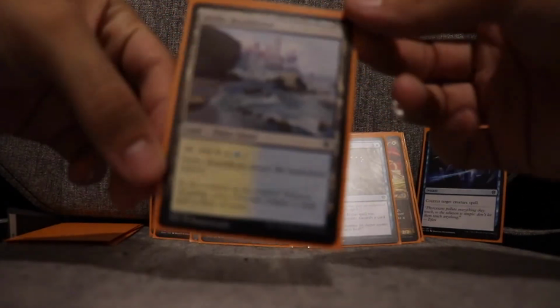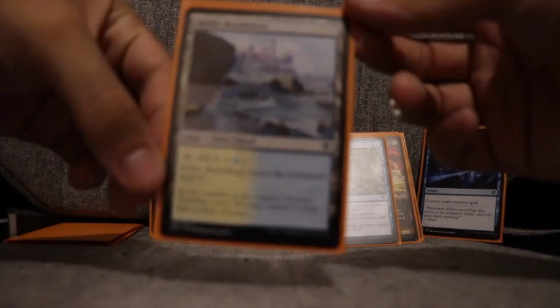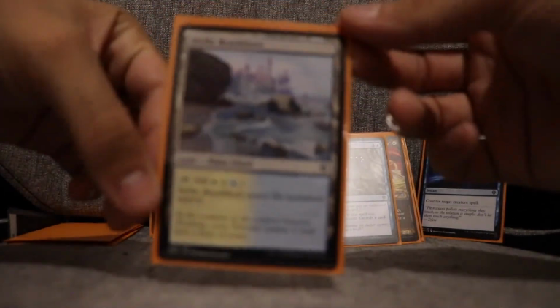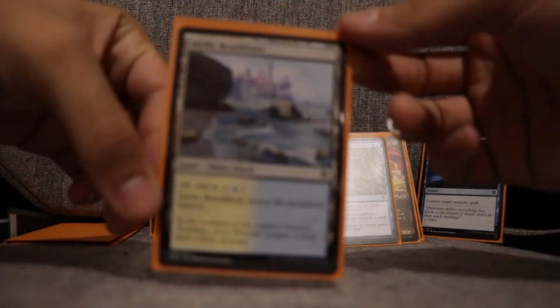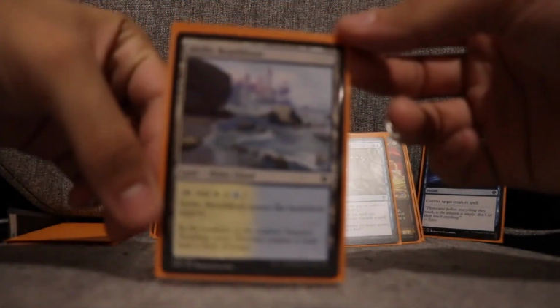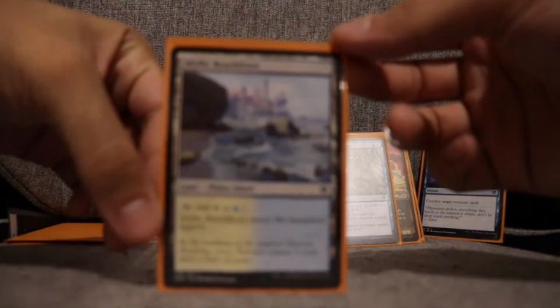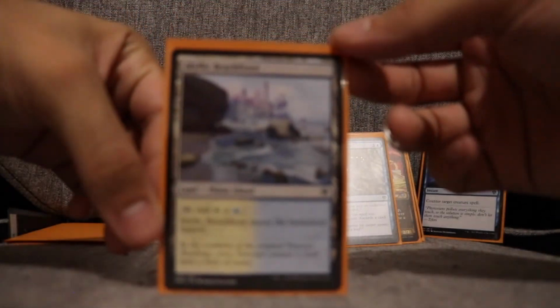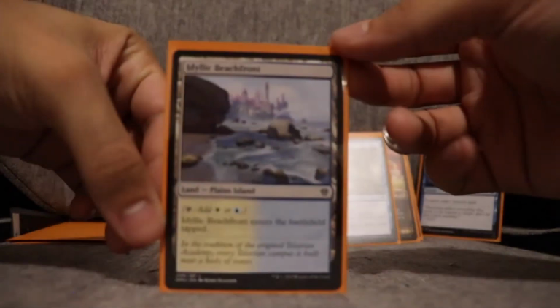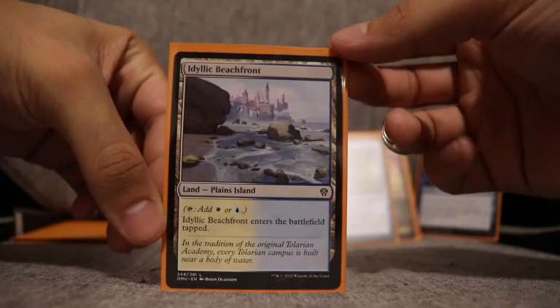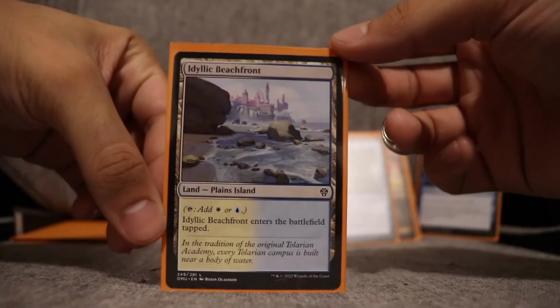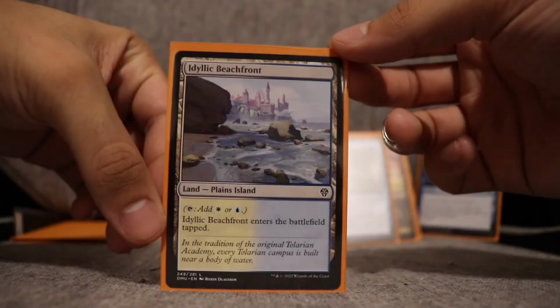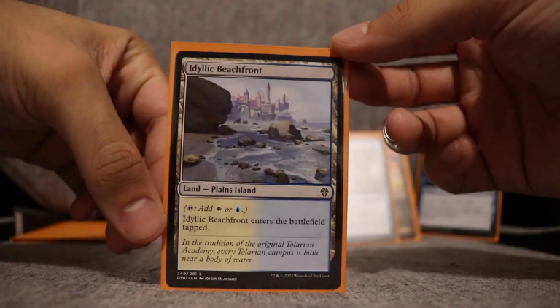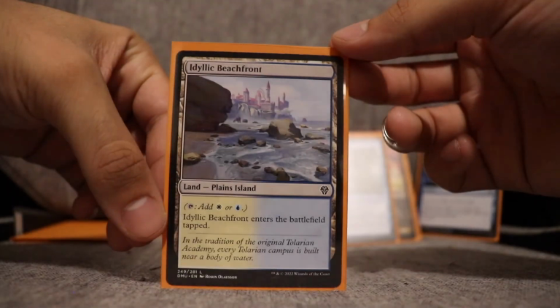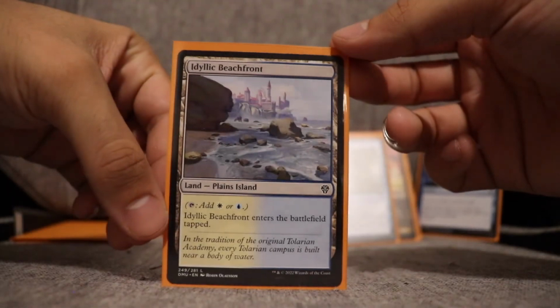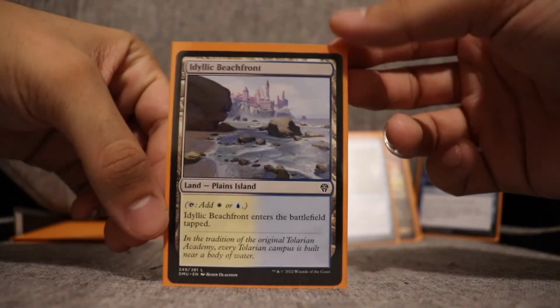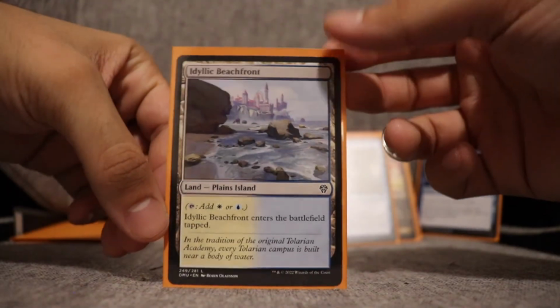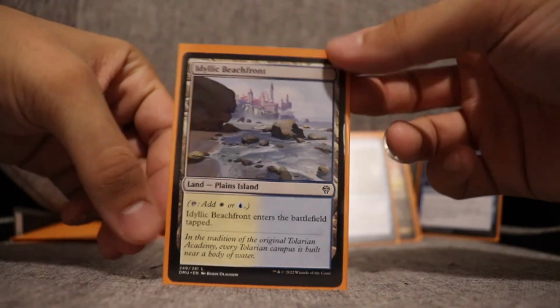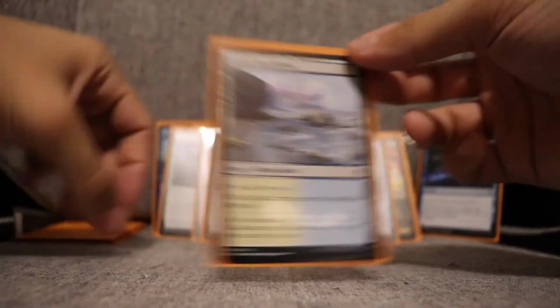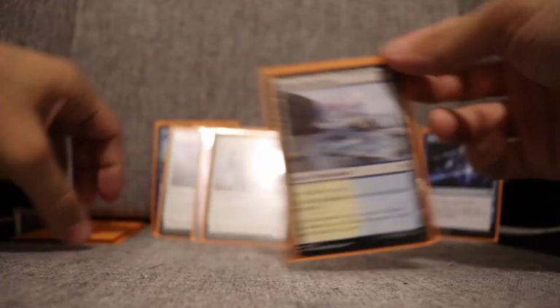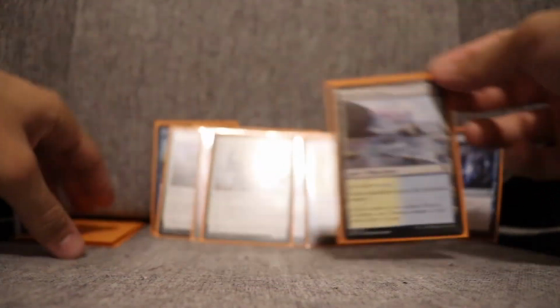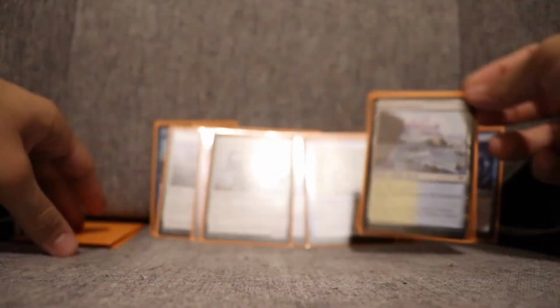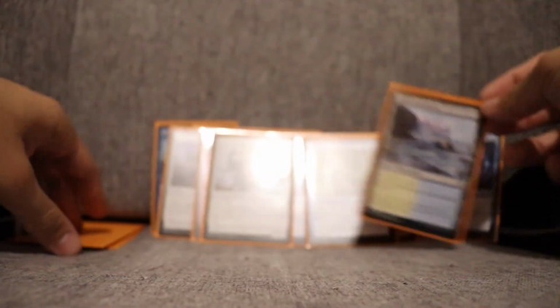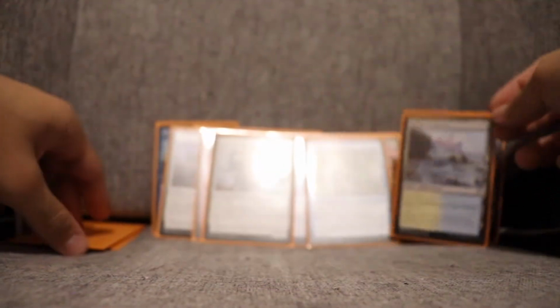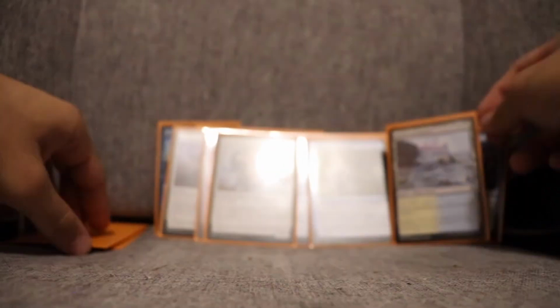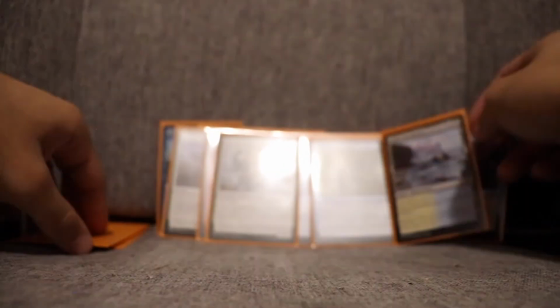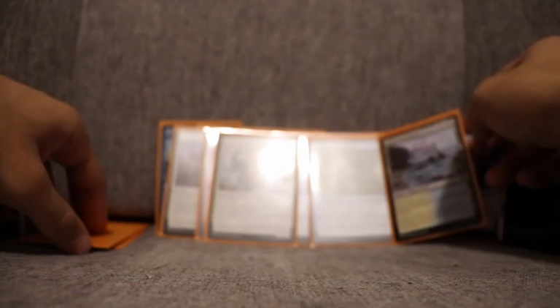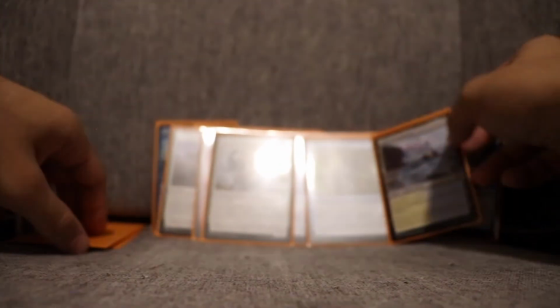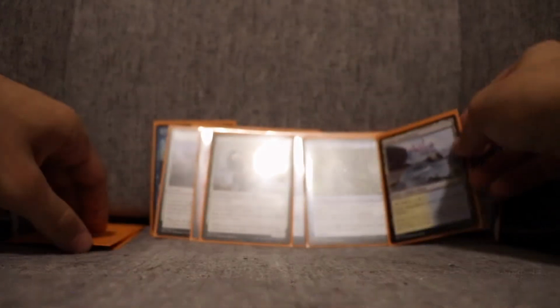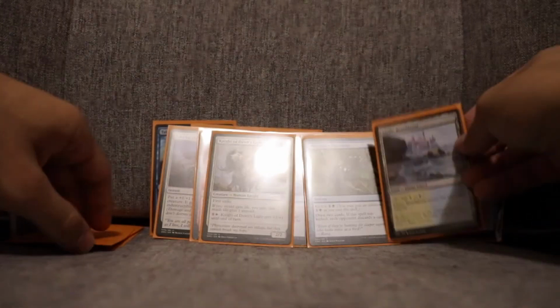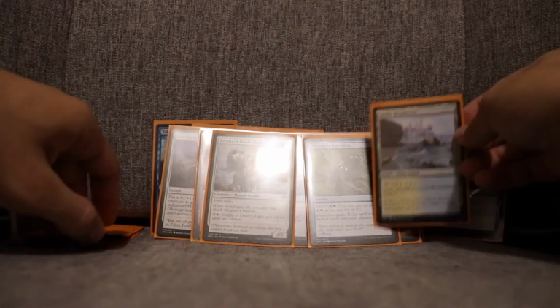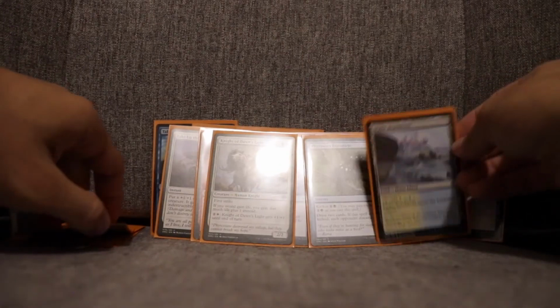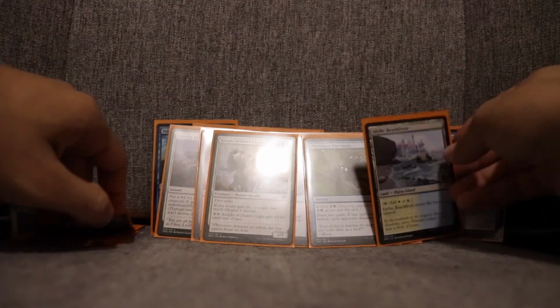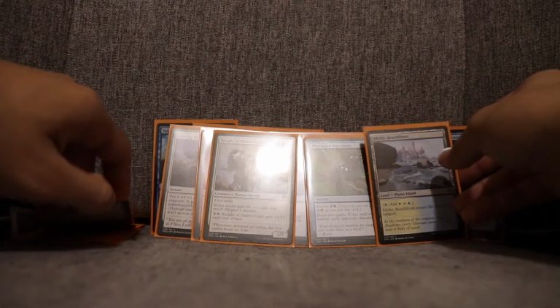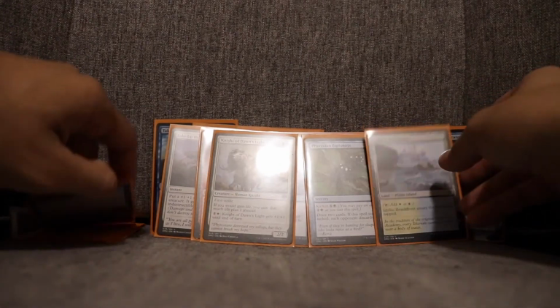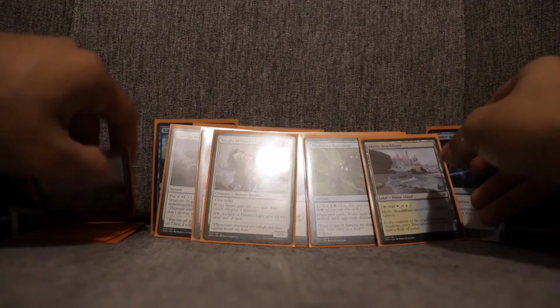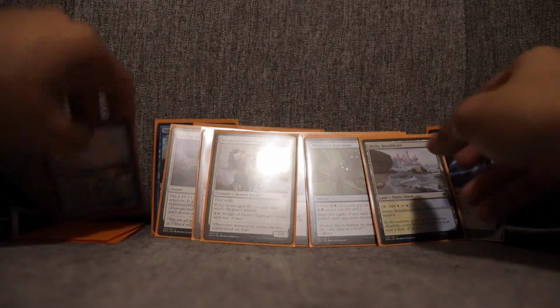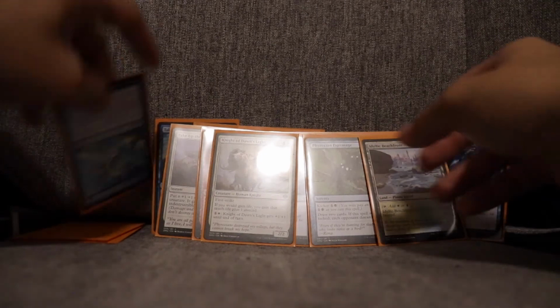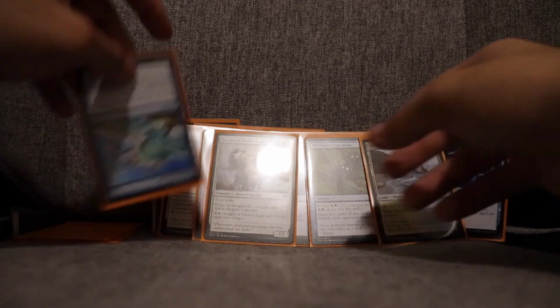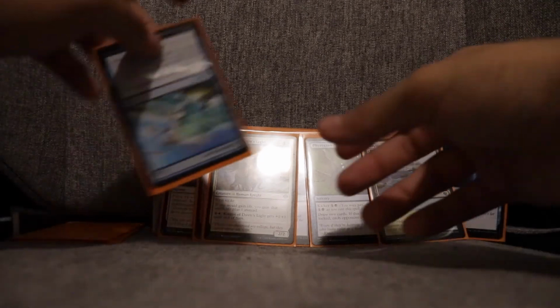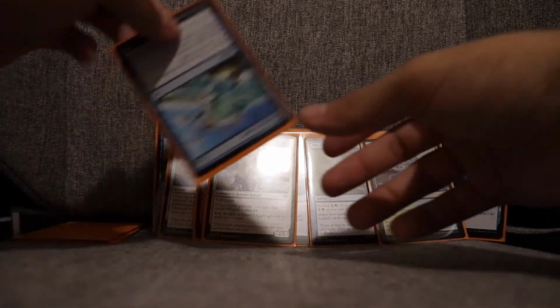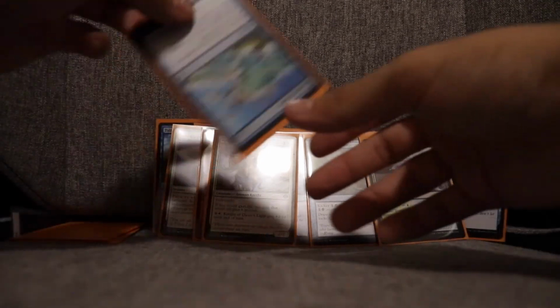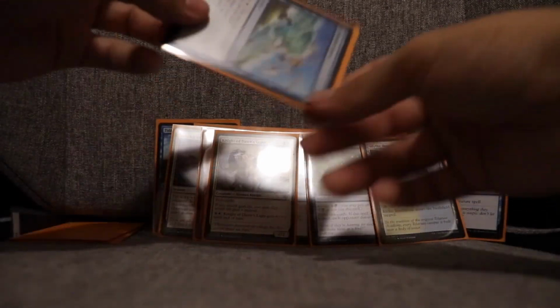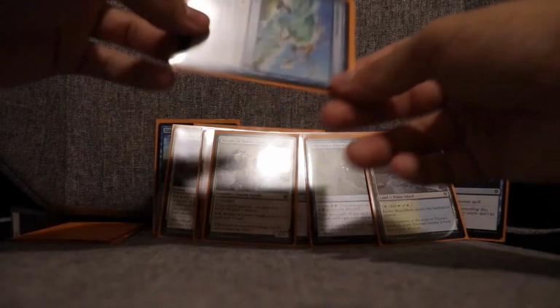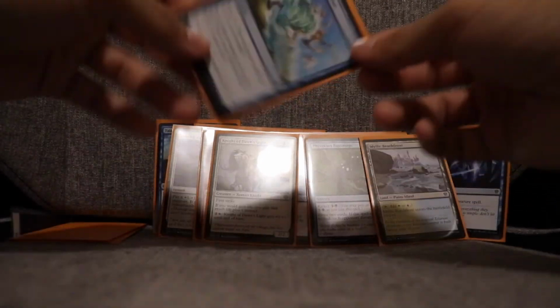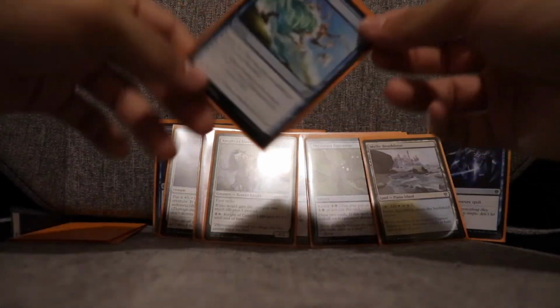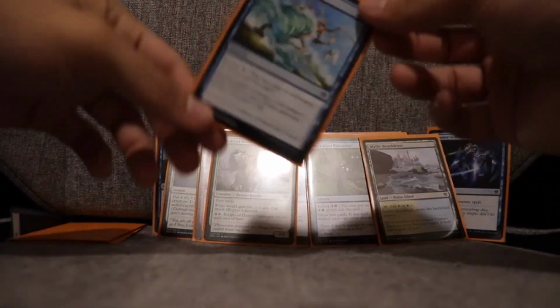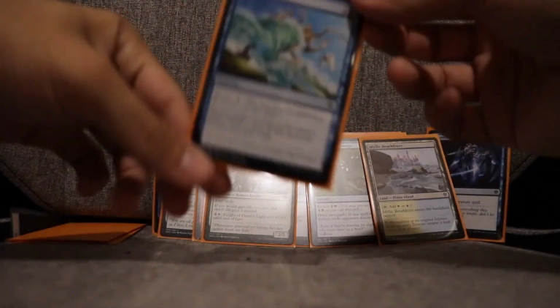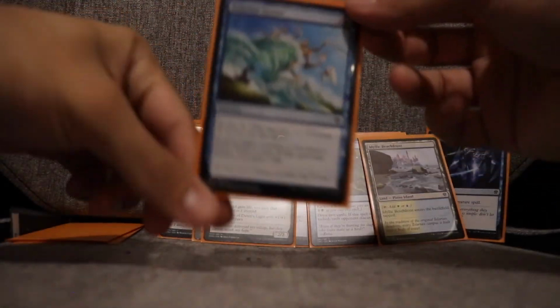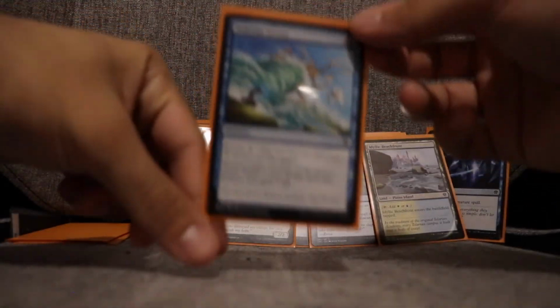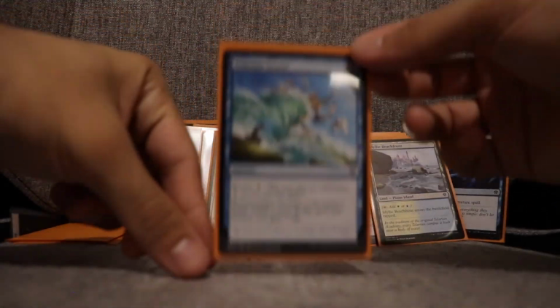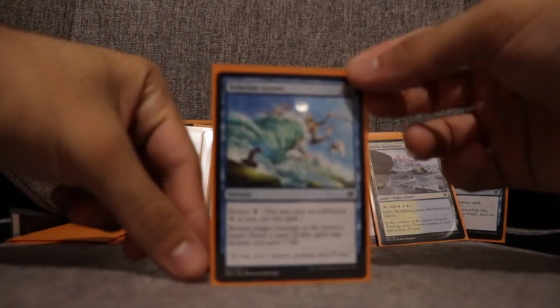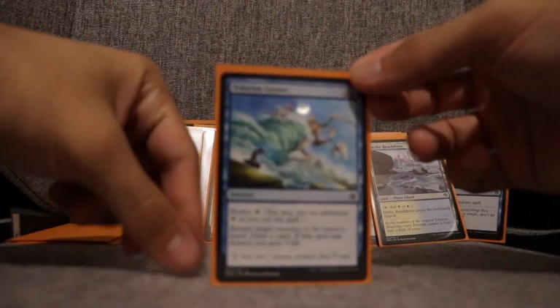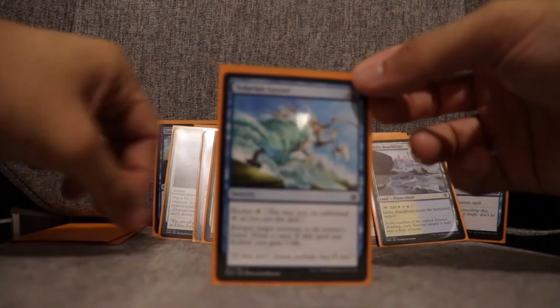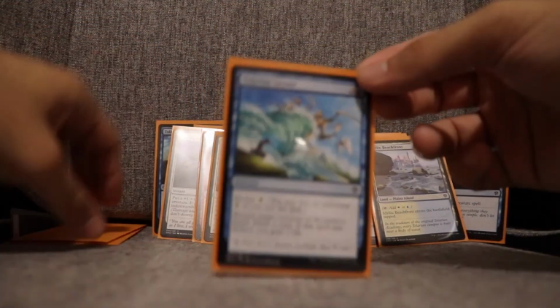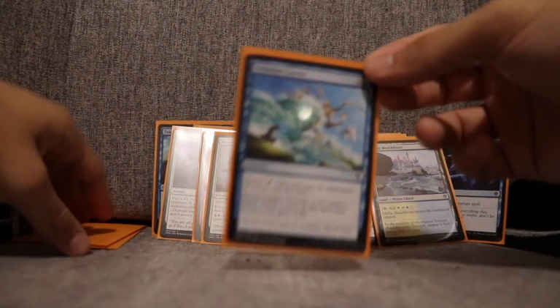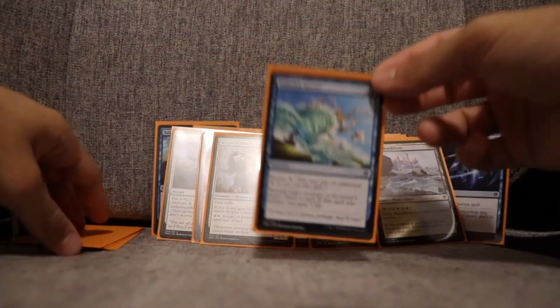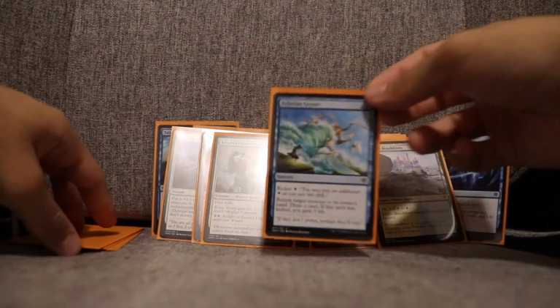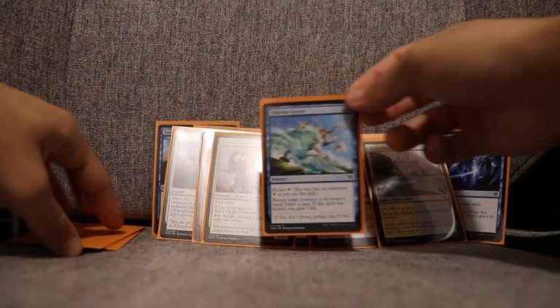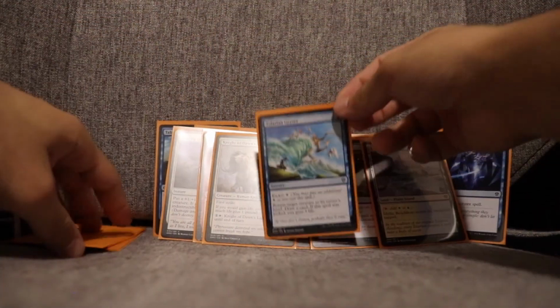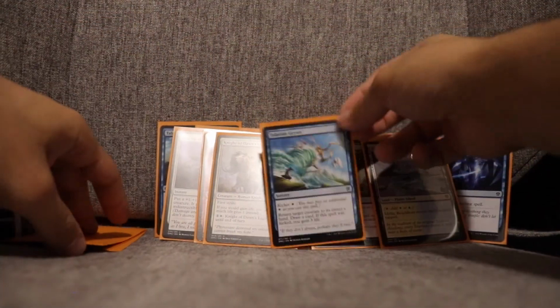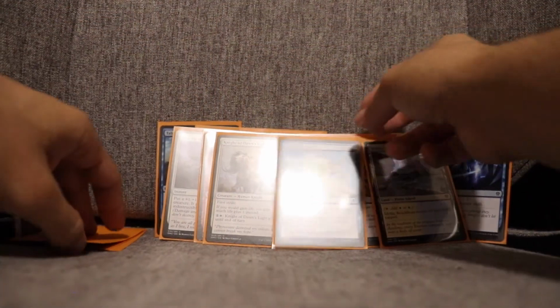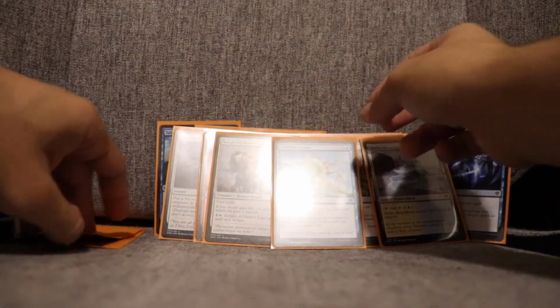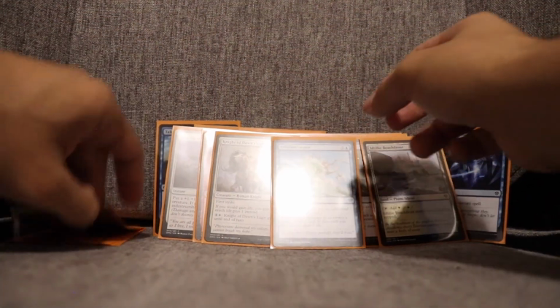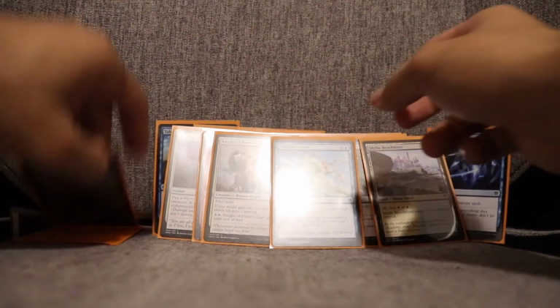I had one white-blue dual land in the deck. Tolarian Geyser we already discussed — a key card throughout the draft.